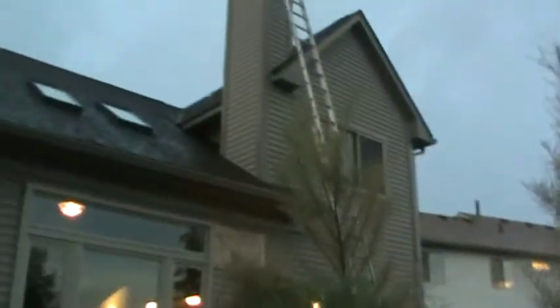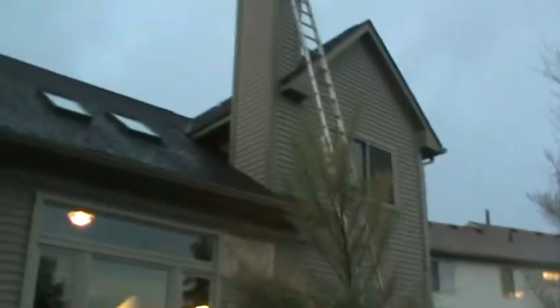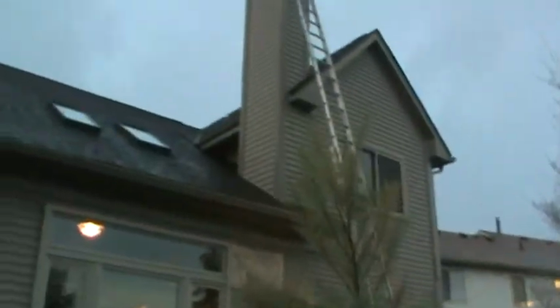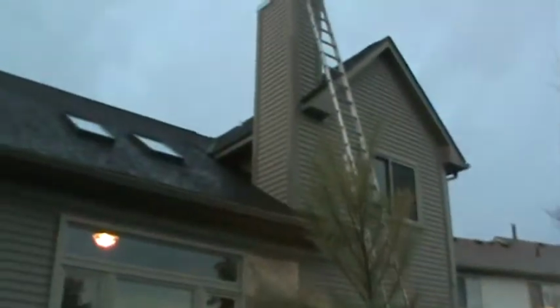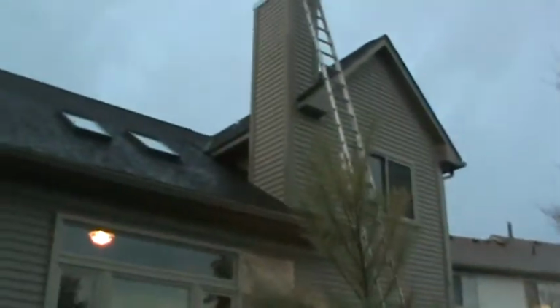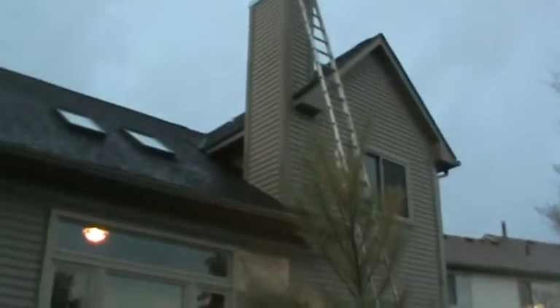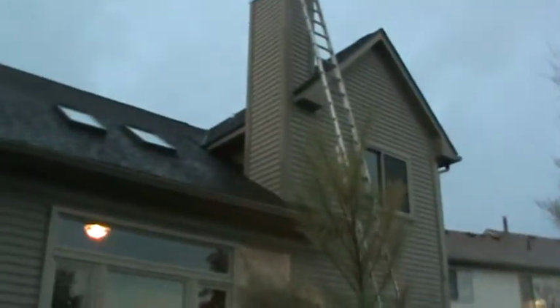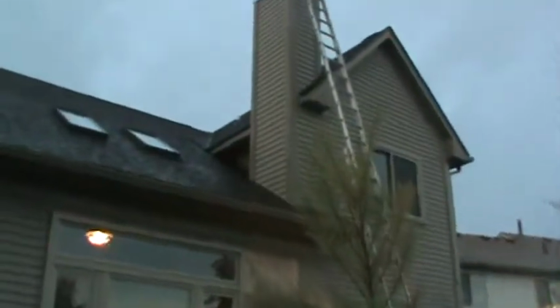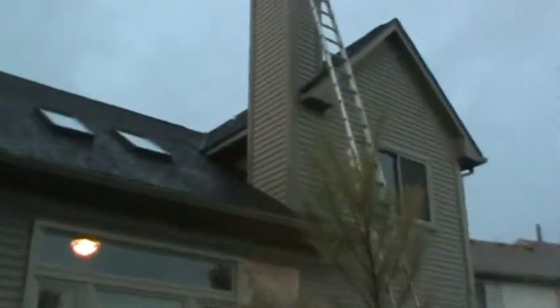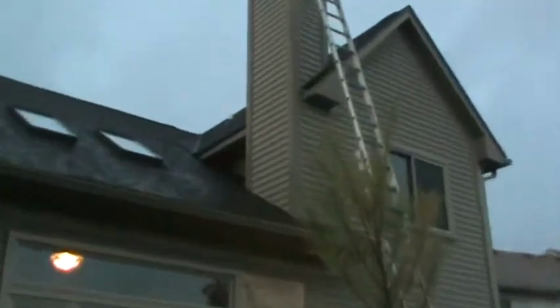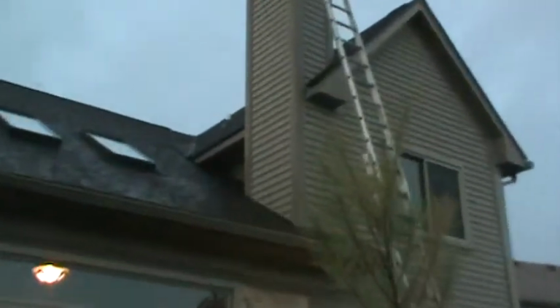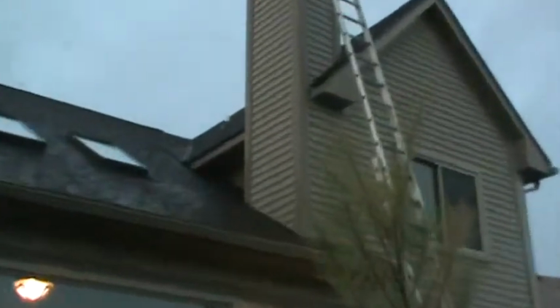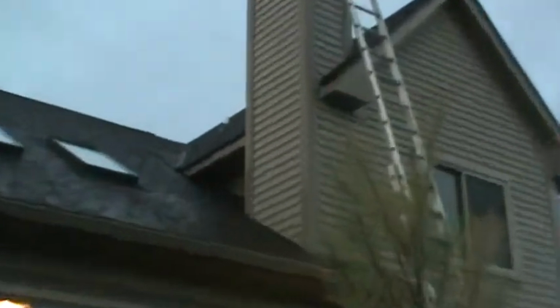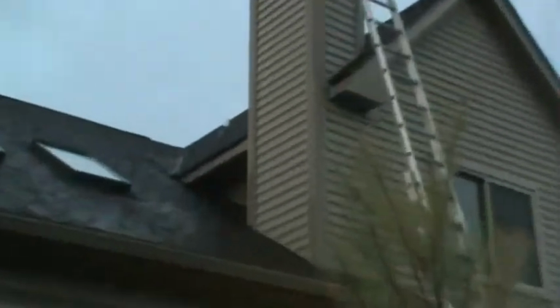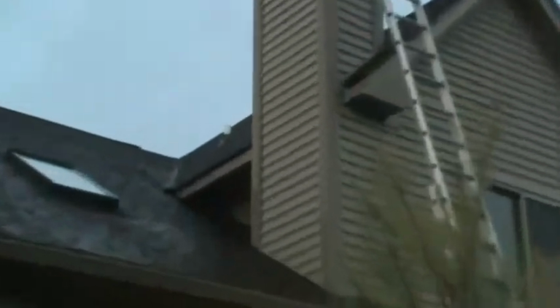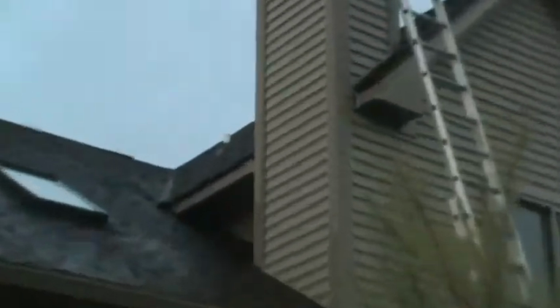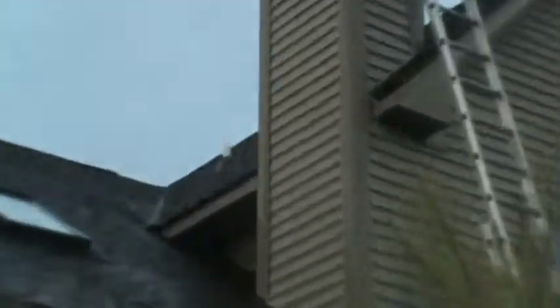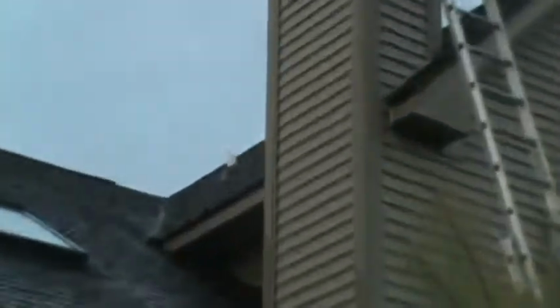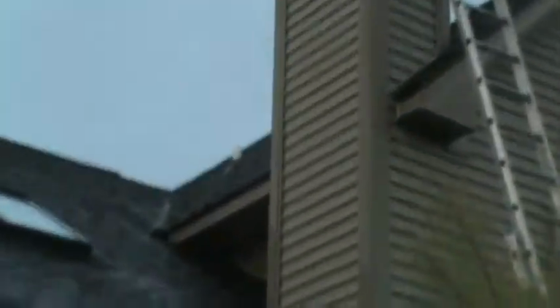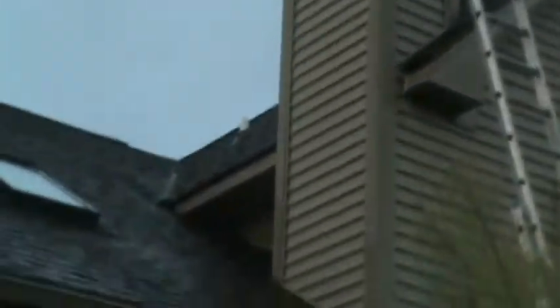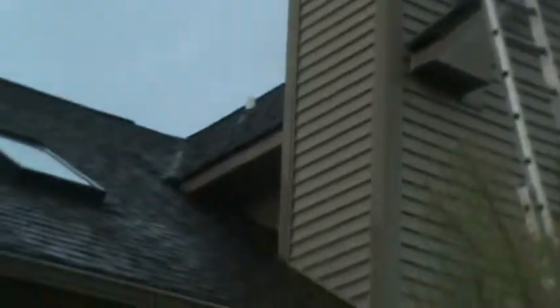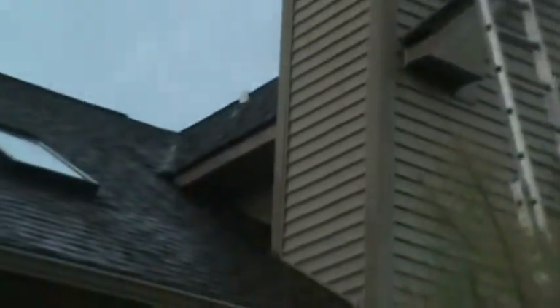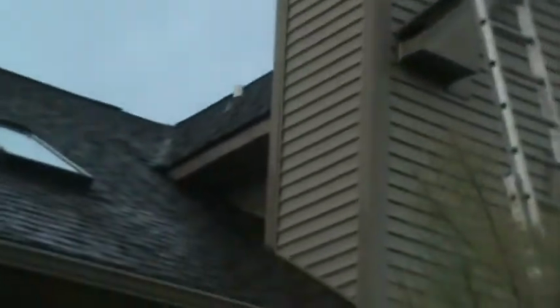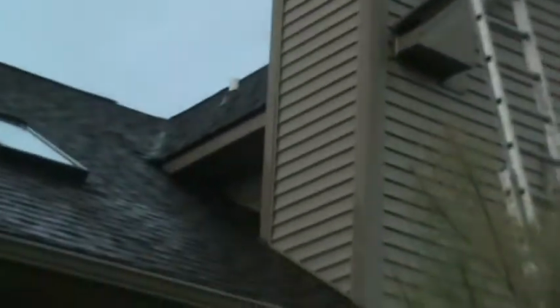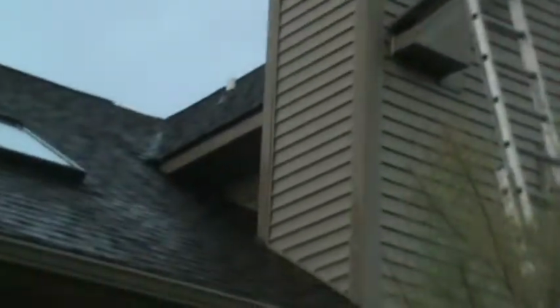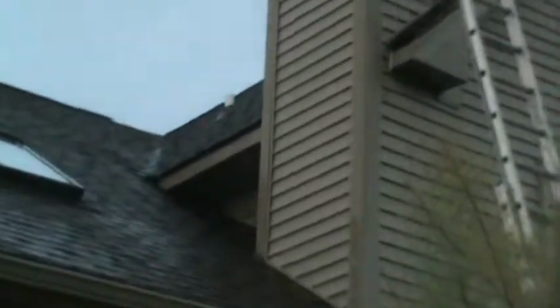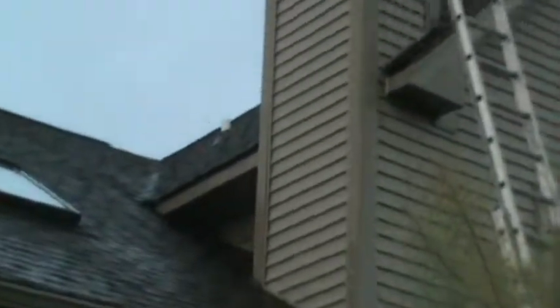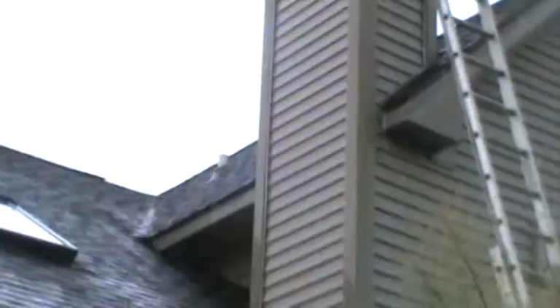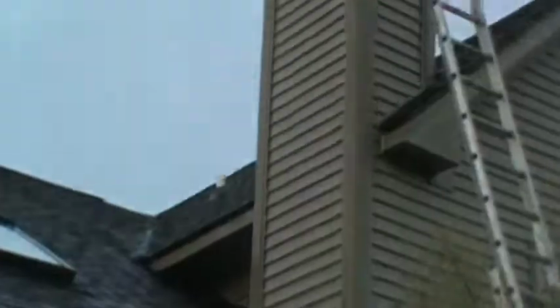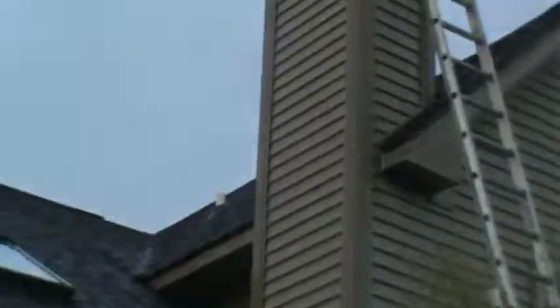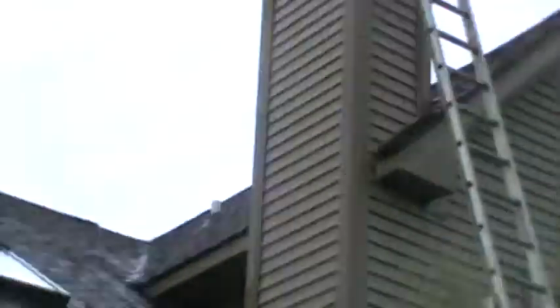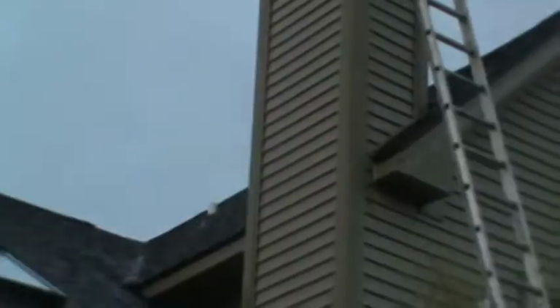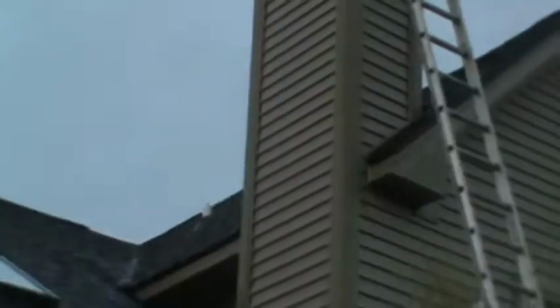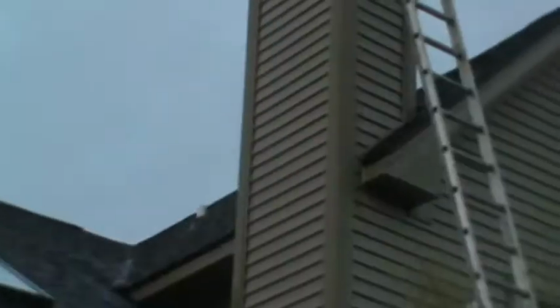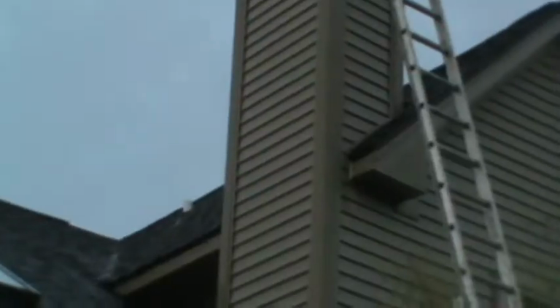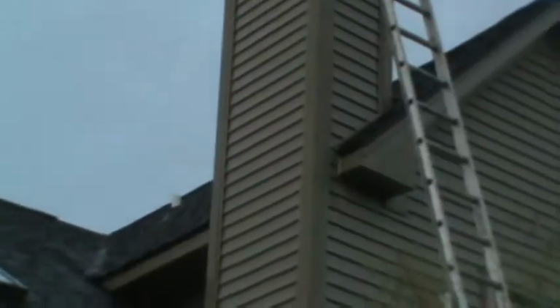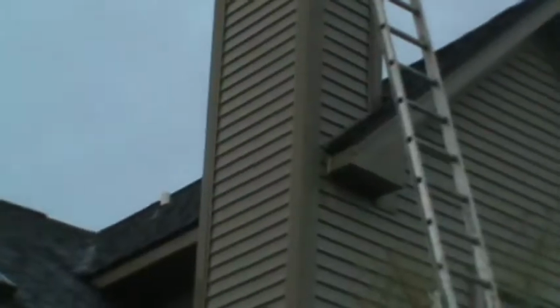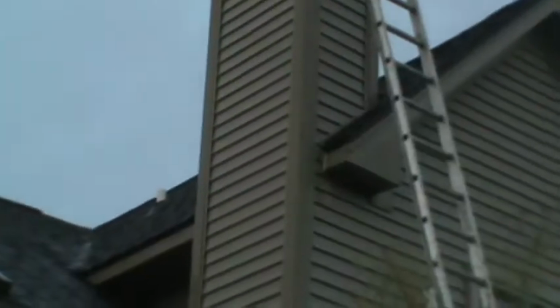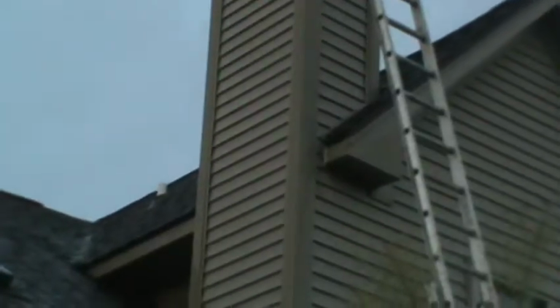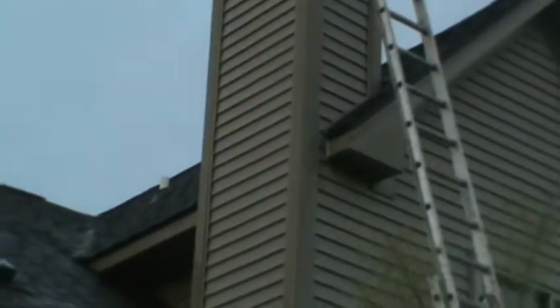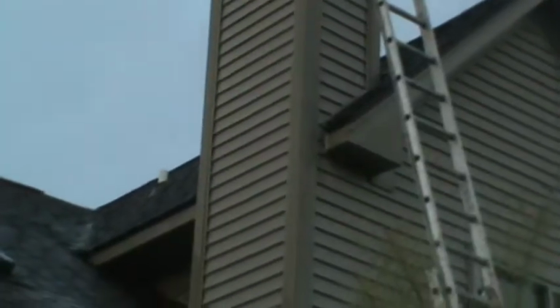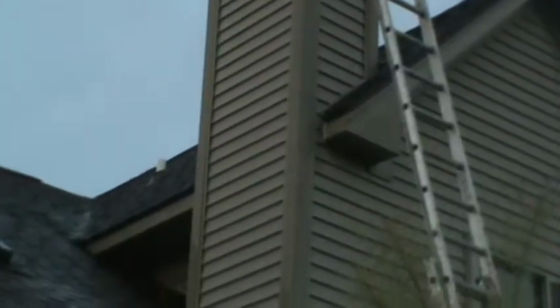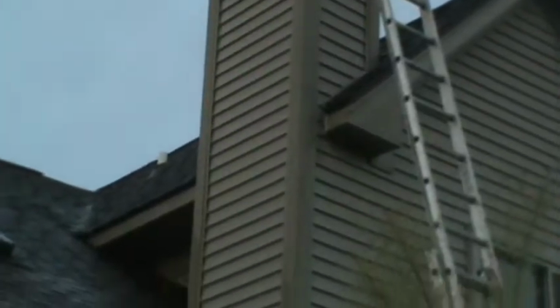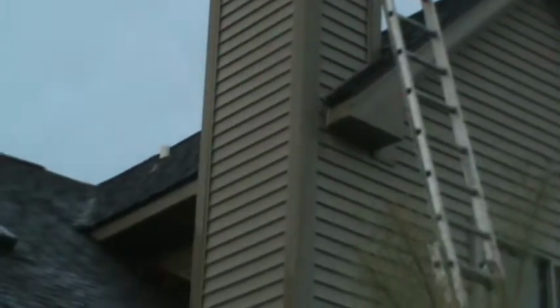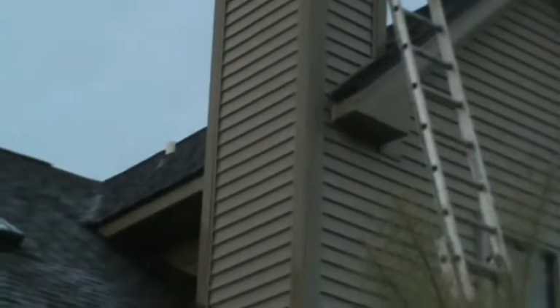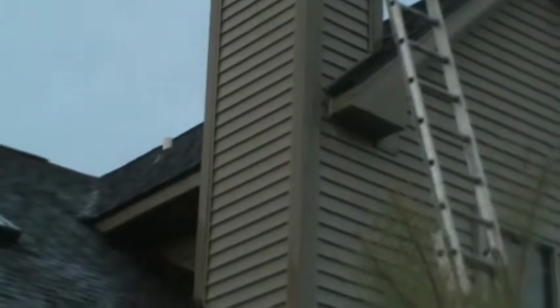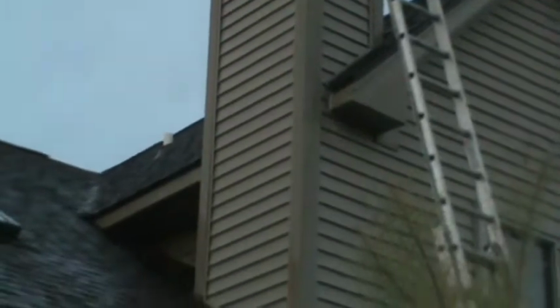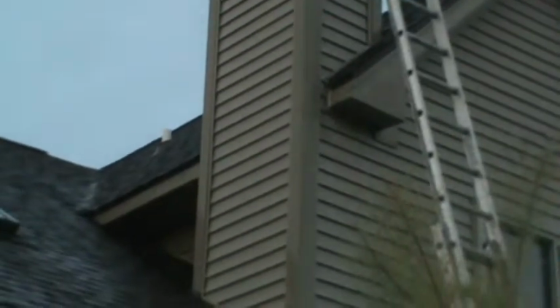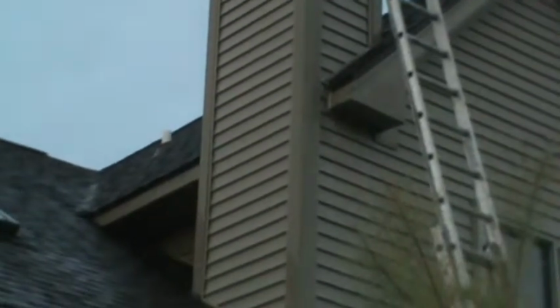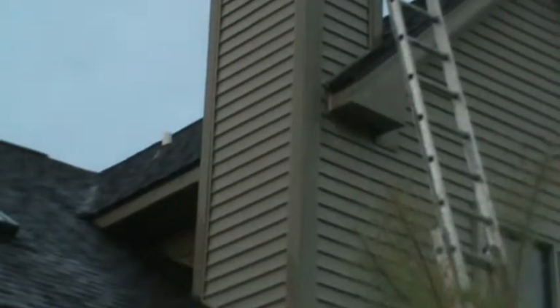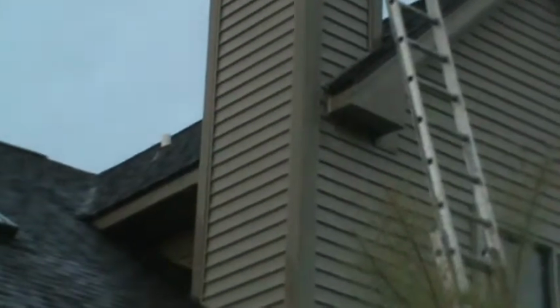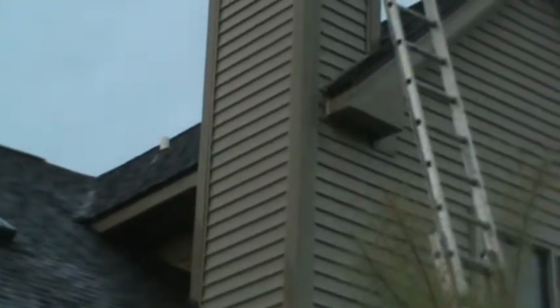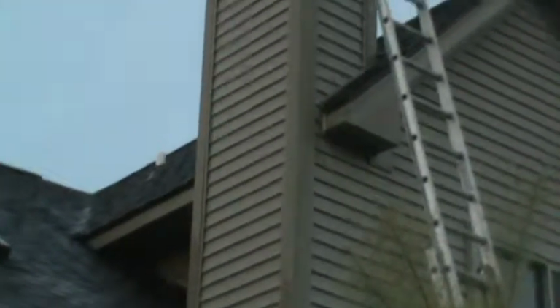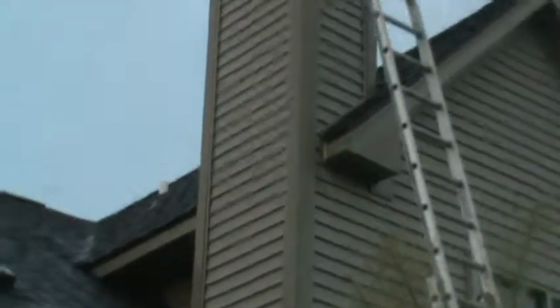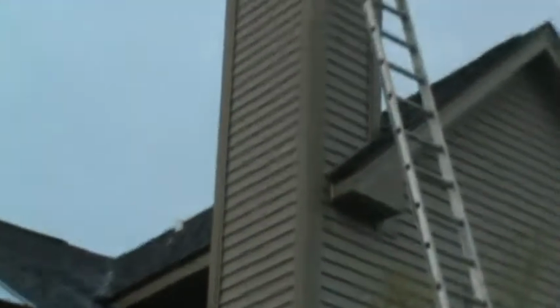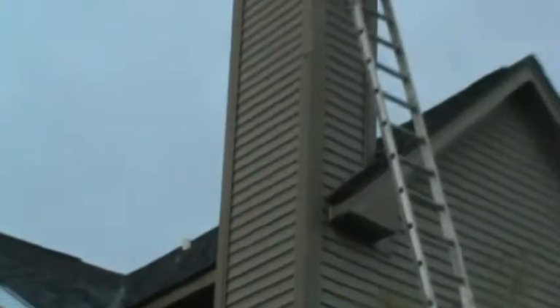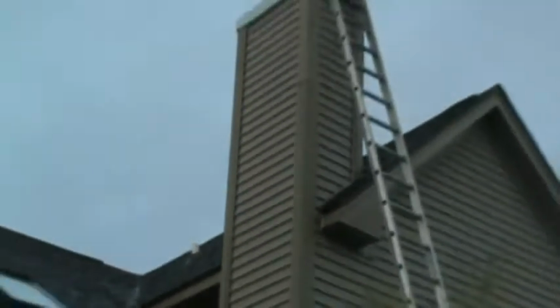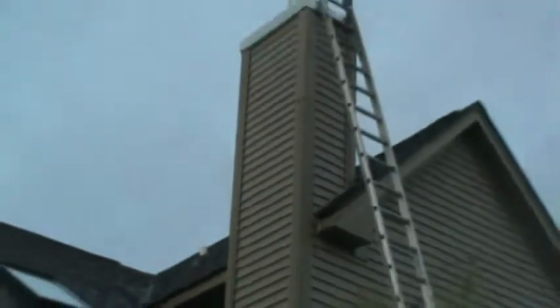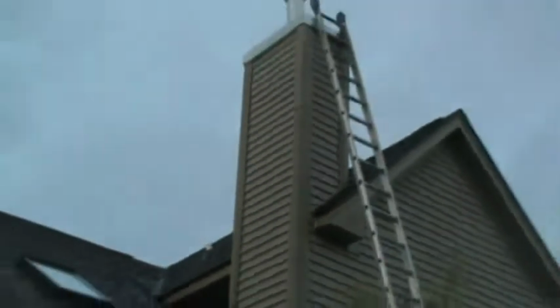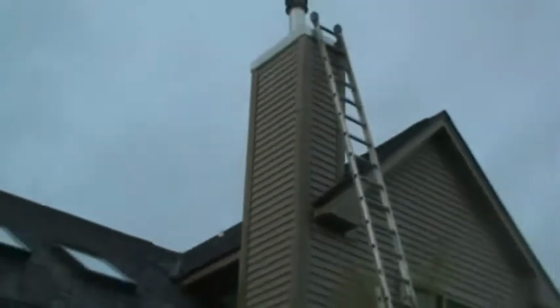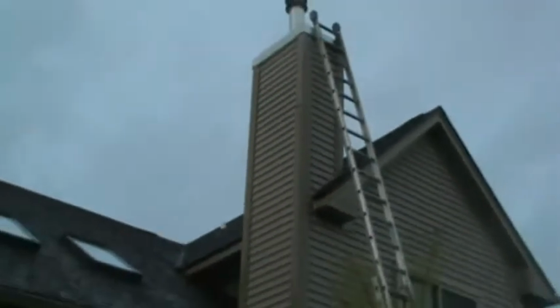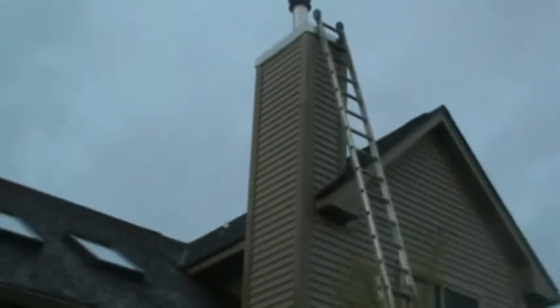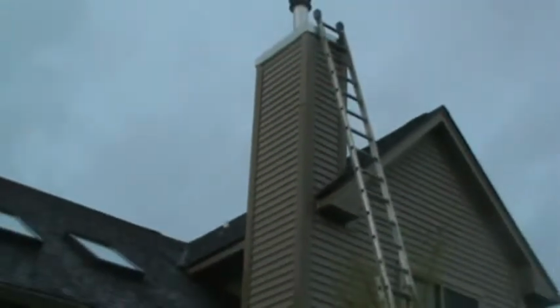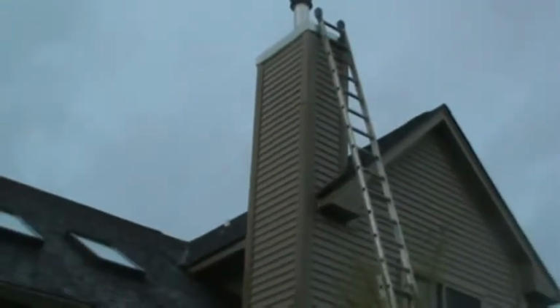That's it — remove all this siding here in this first half to see if you can fix the leak that way, otherwise do the whole top.